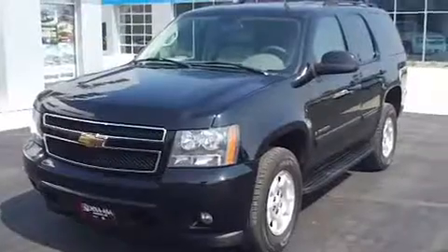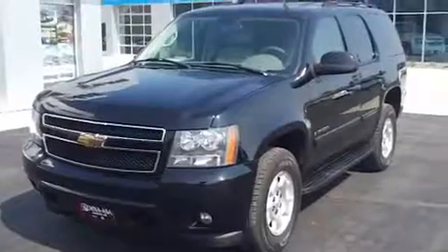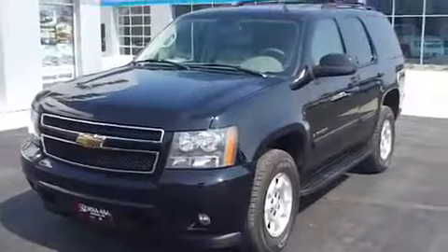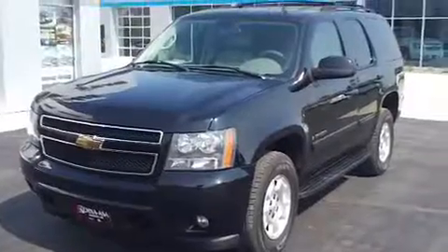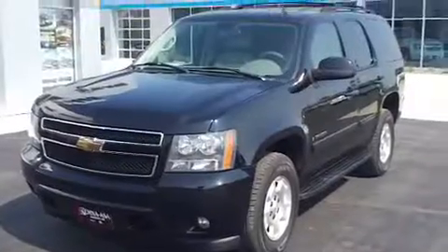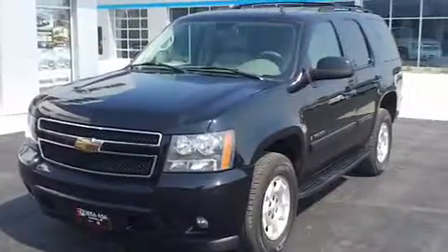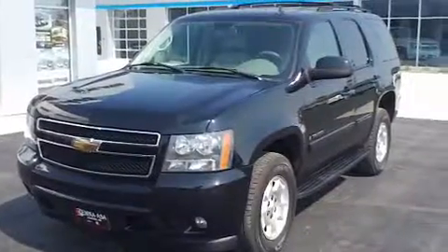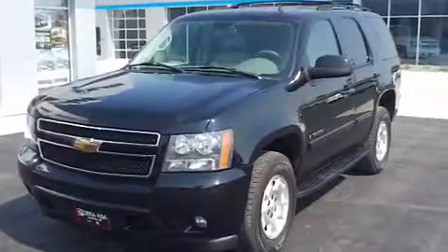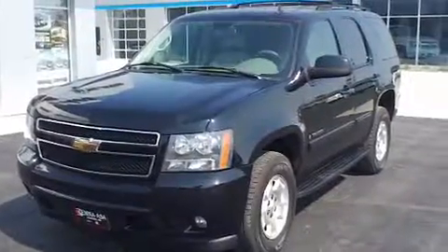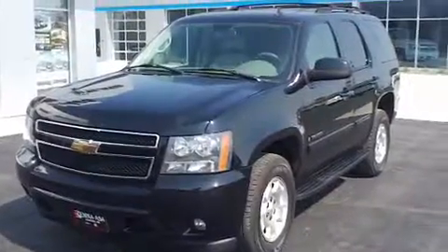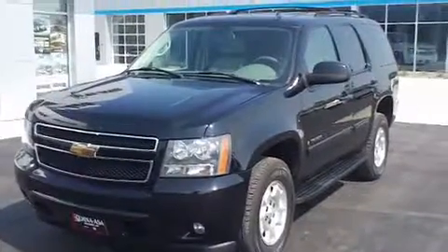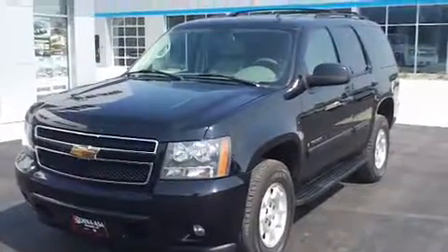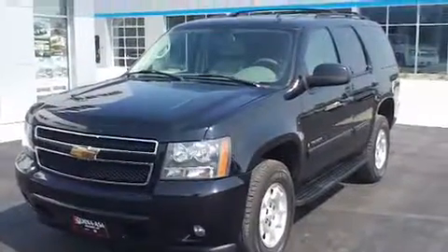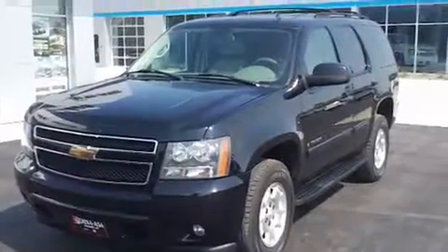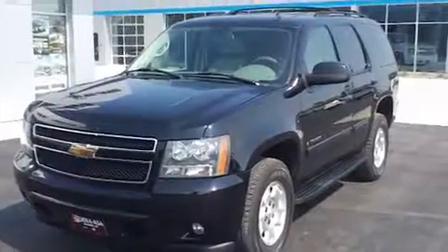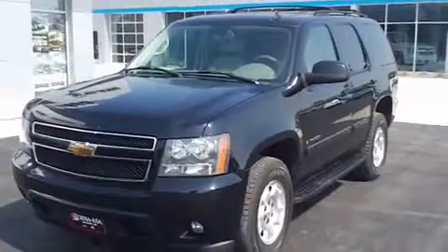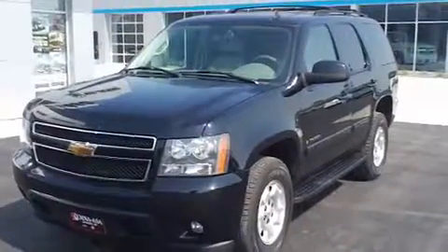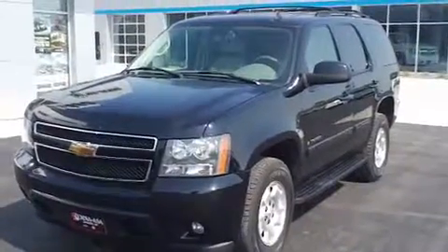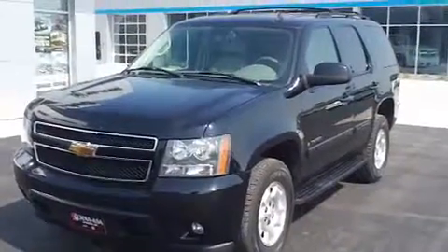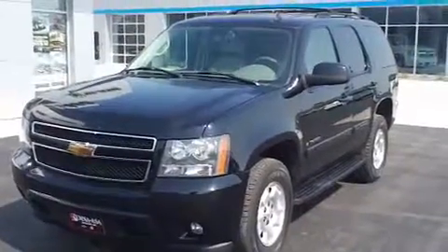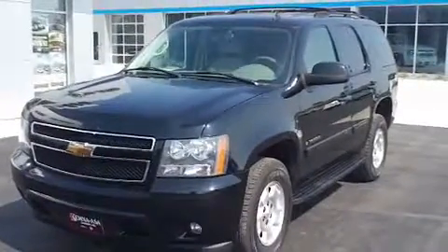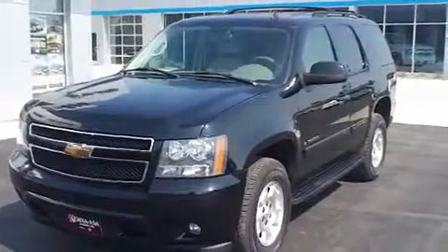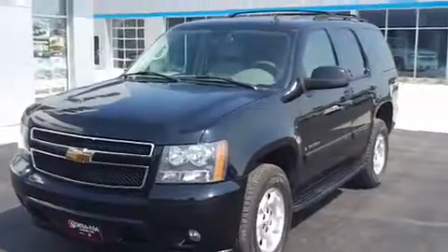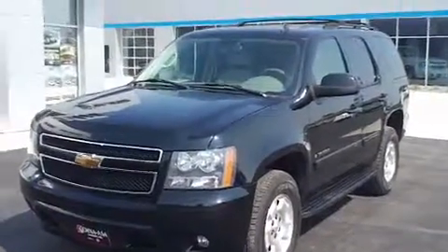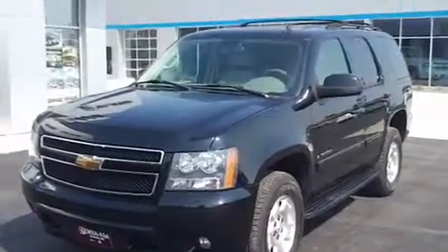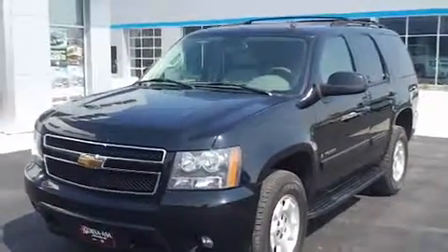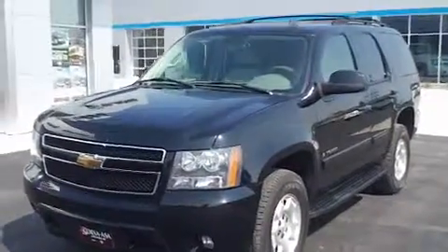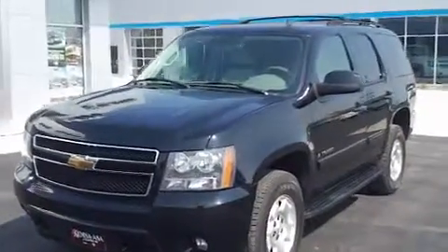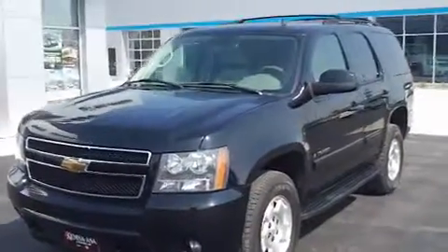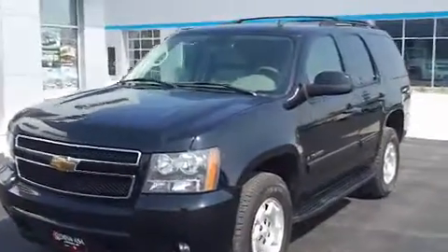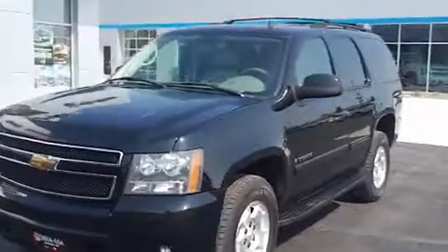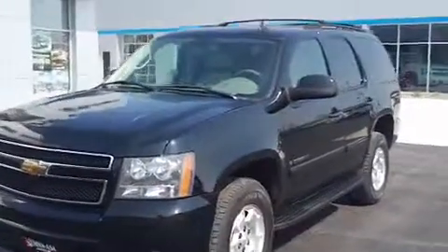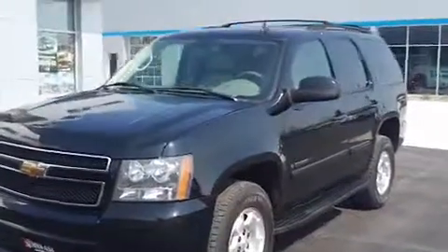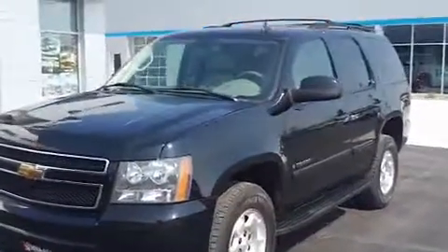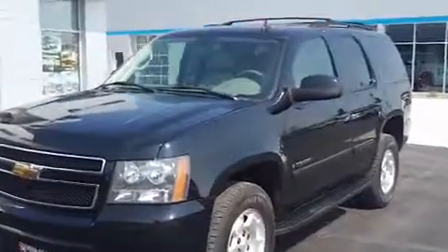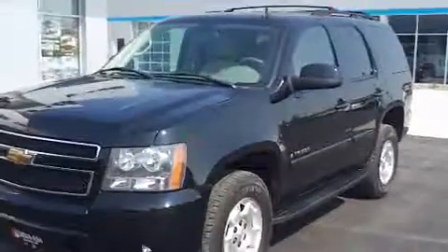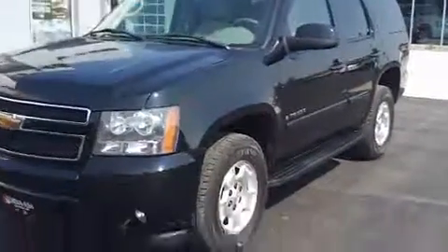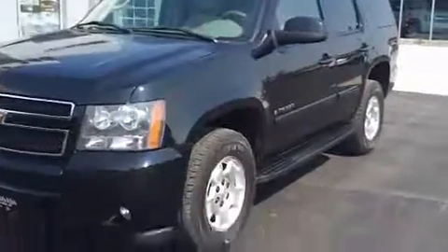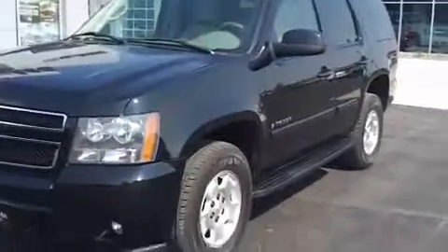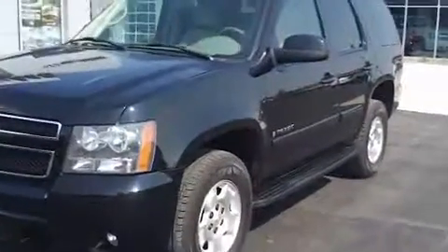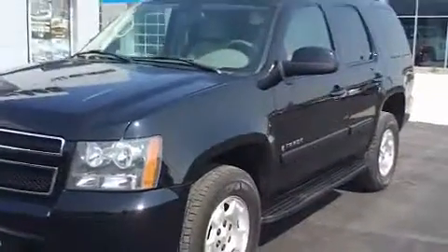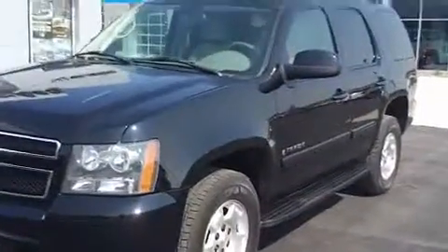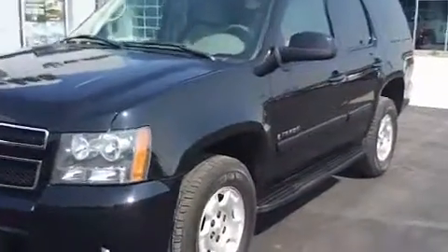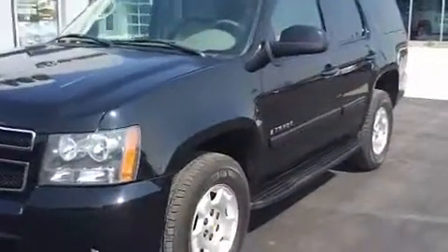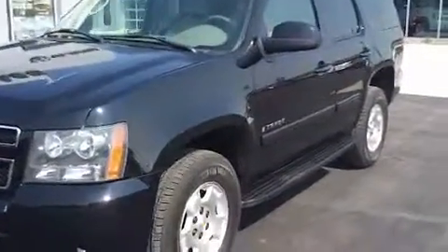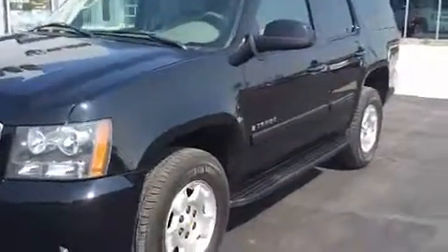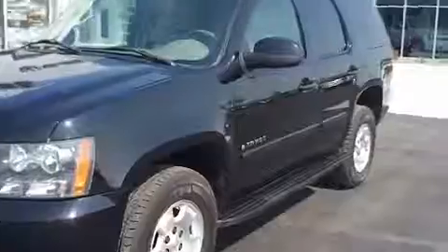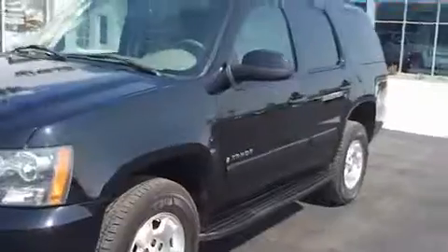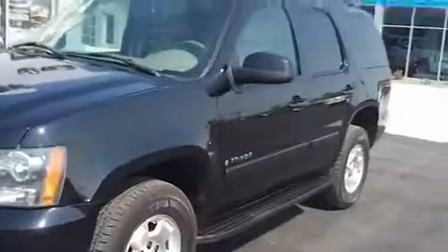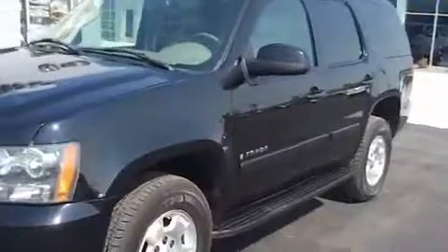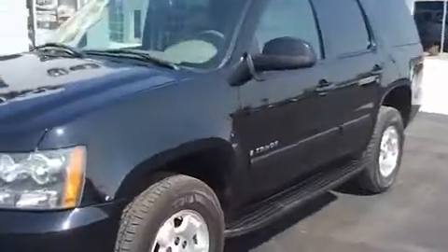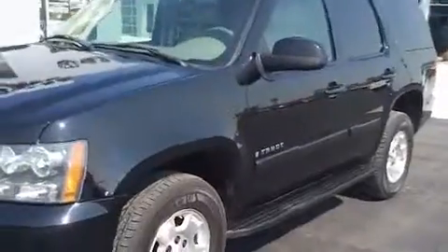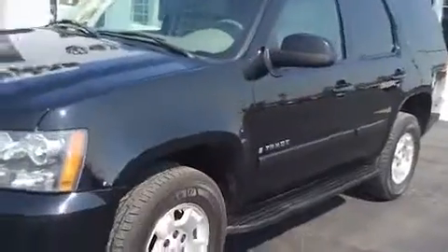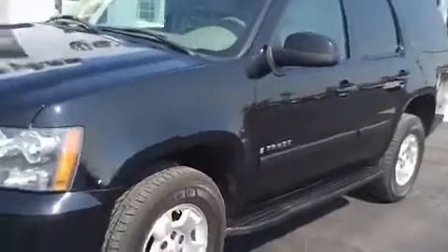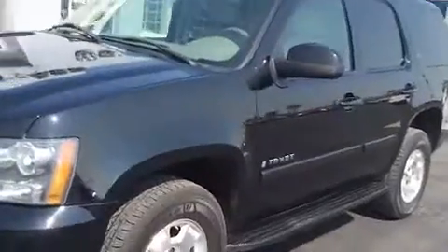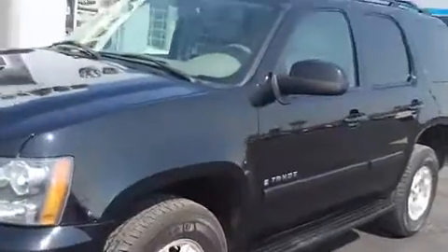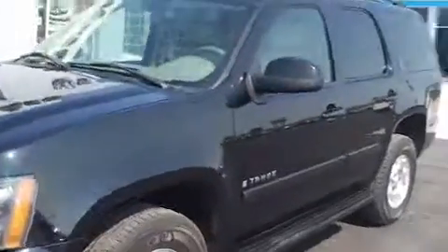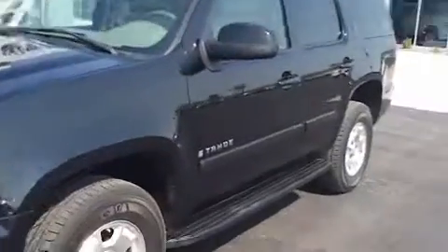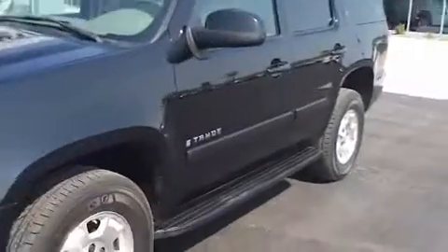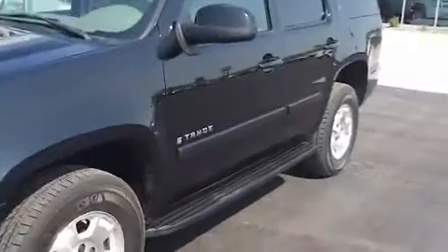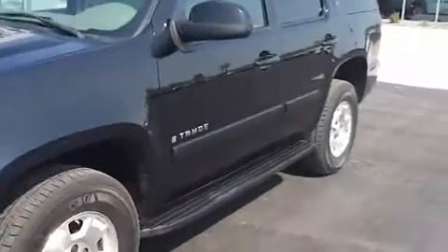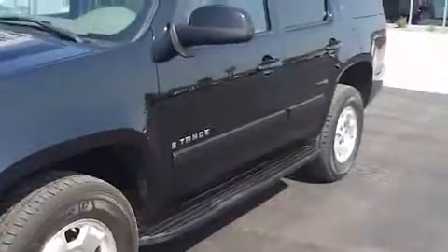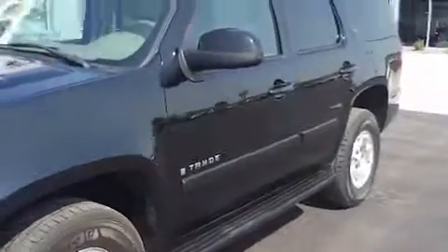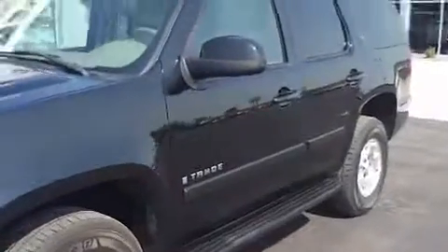Colin here coming from Ace Auto Plaza, Jackson, Minnesota. I want to take a second to show you this 2007 Chevy Tahoe LT. We just took it on trade.